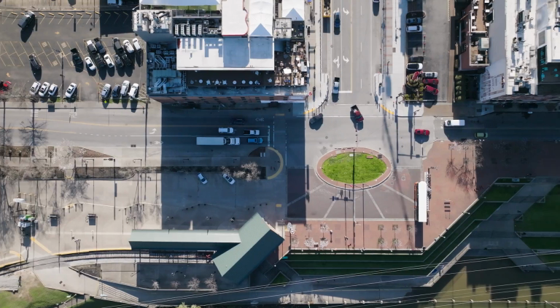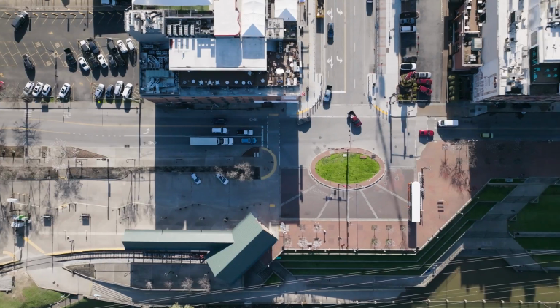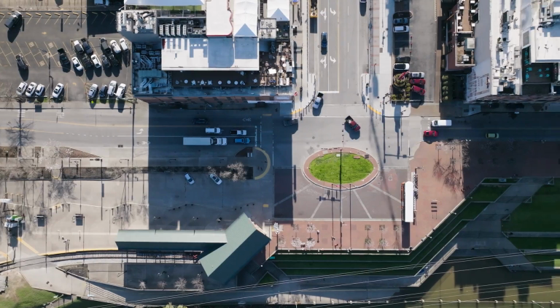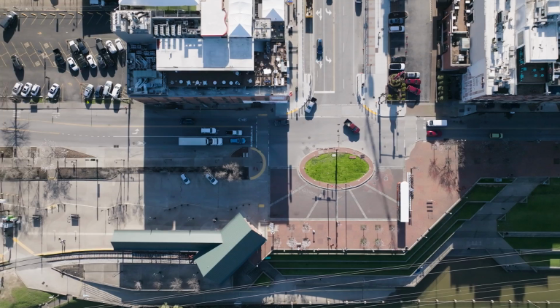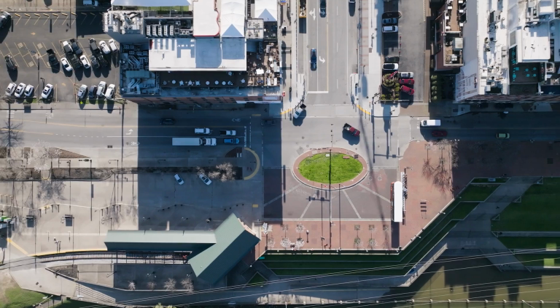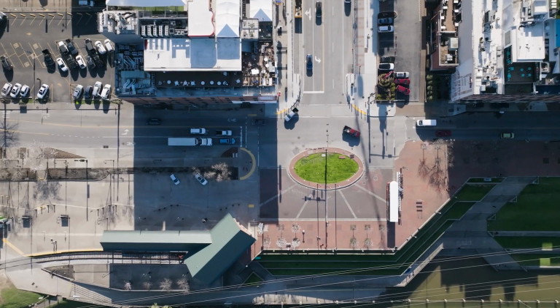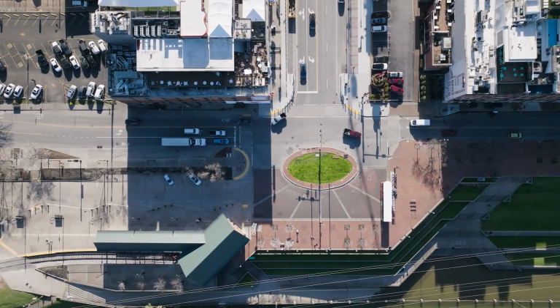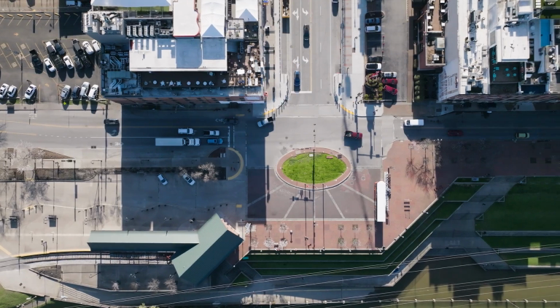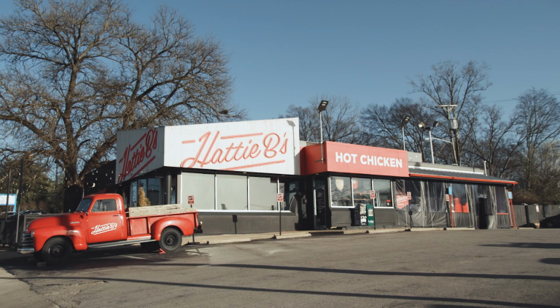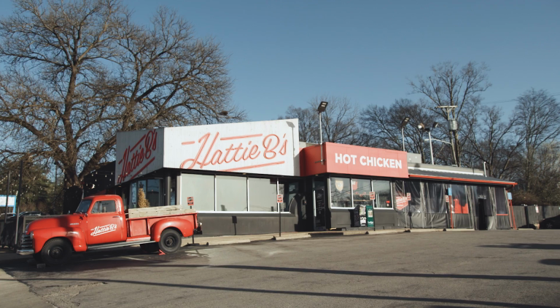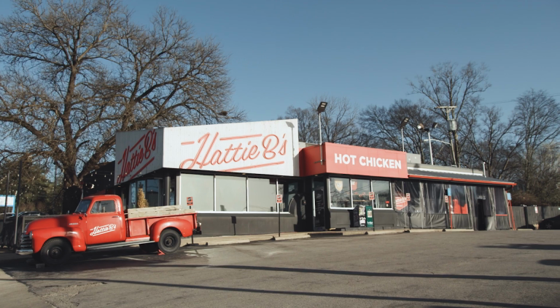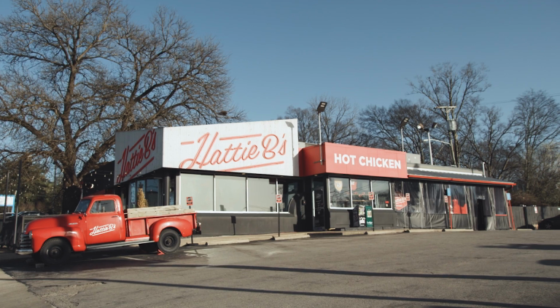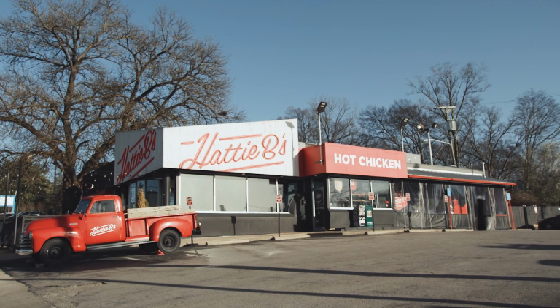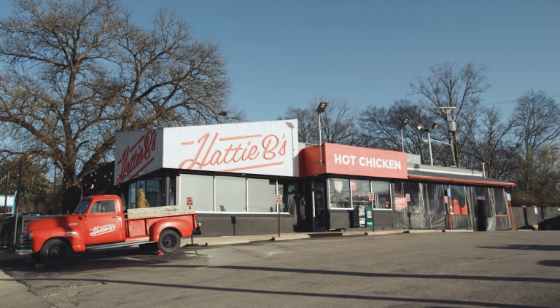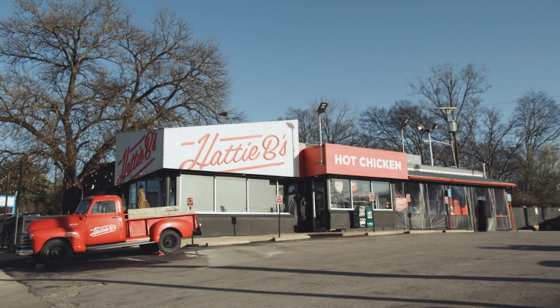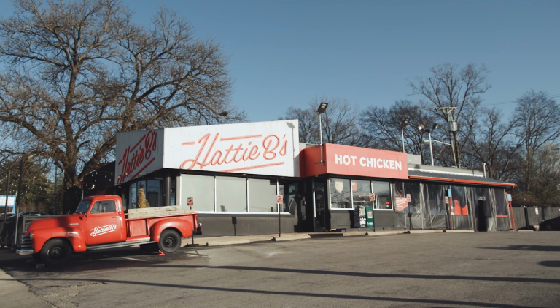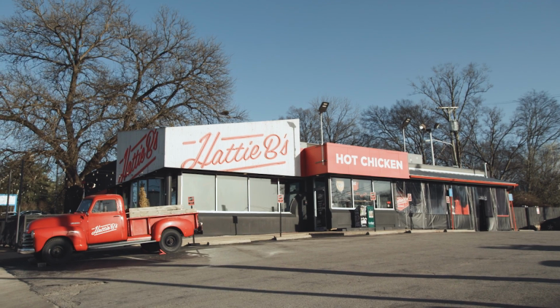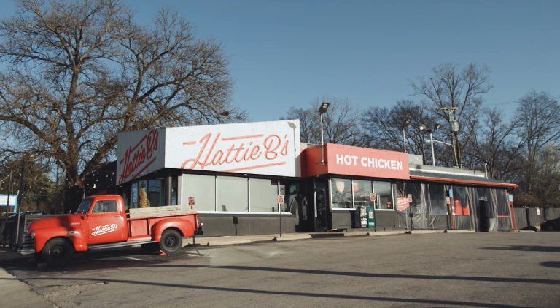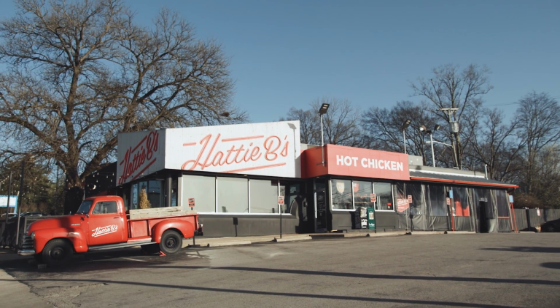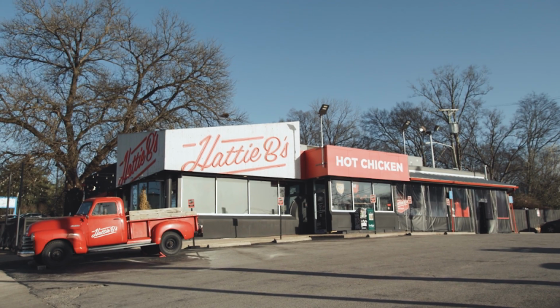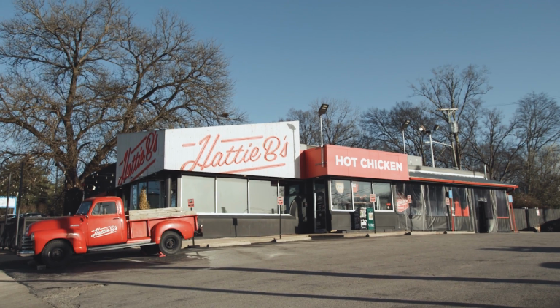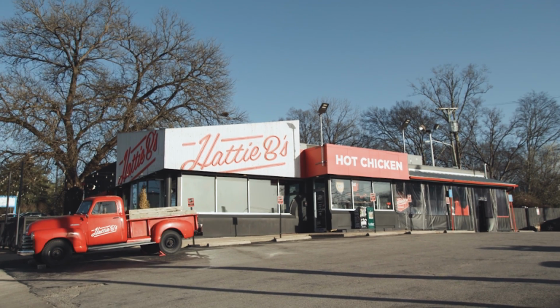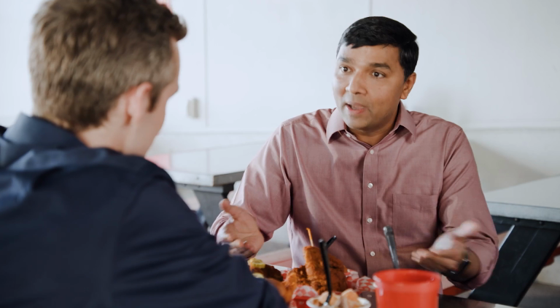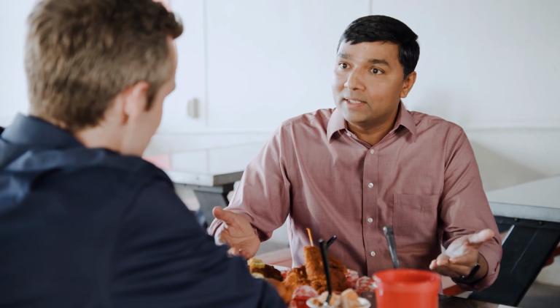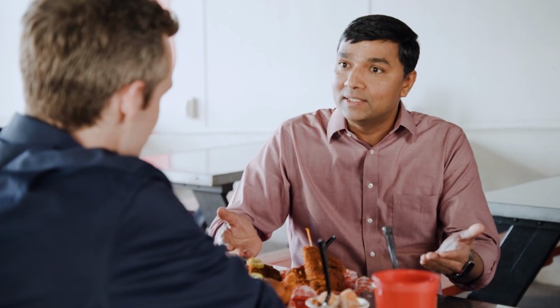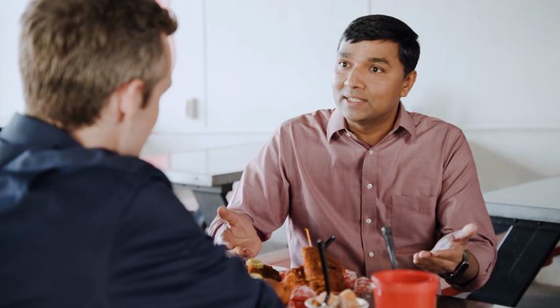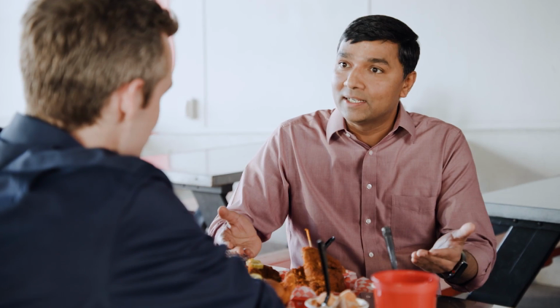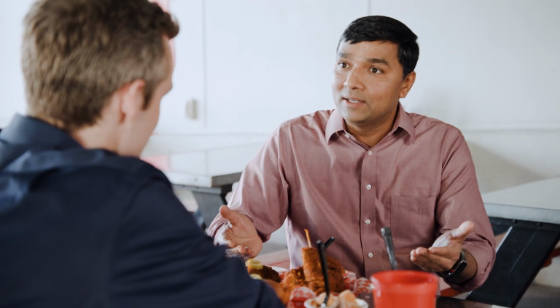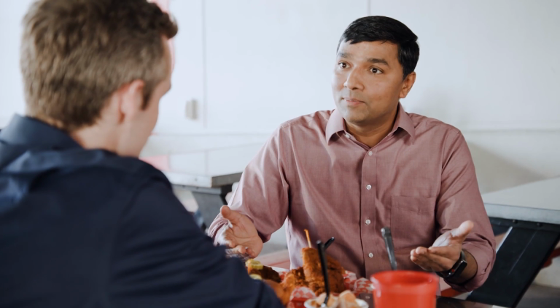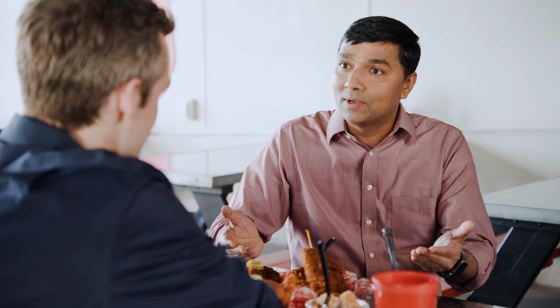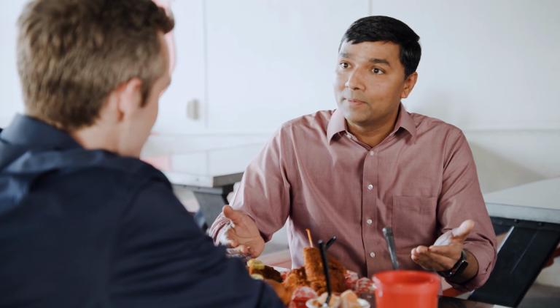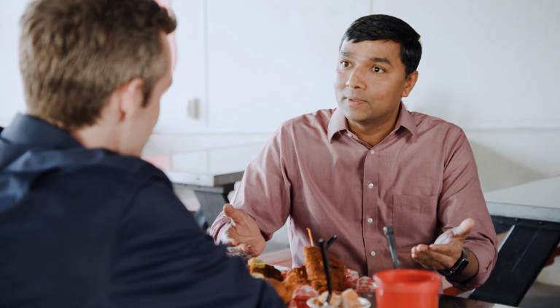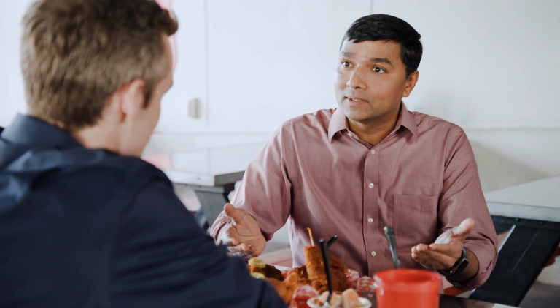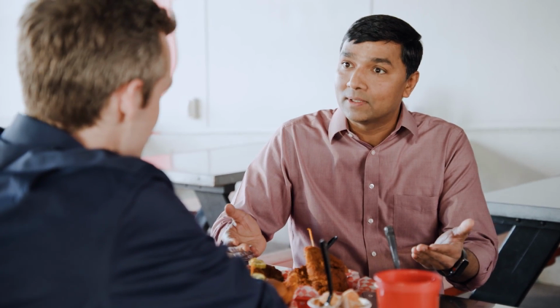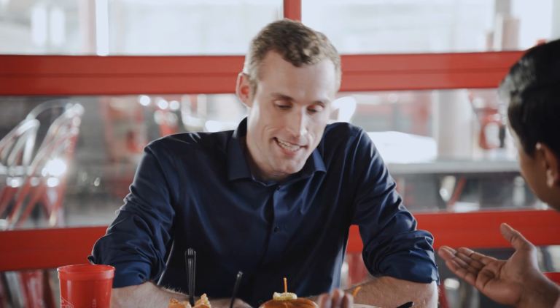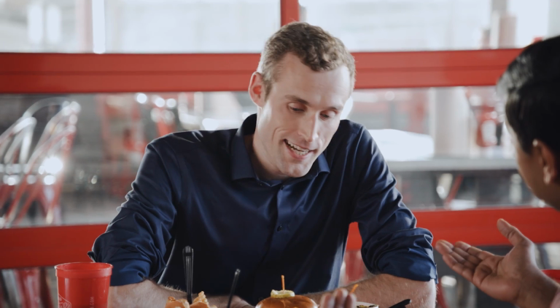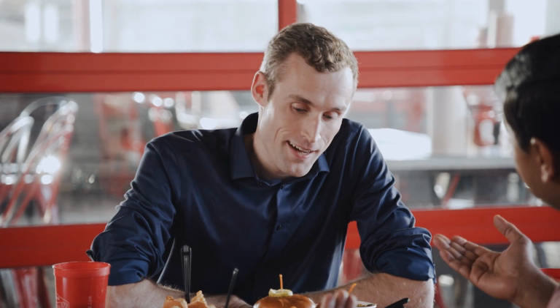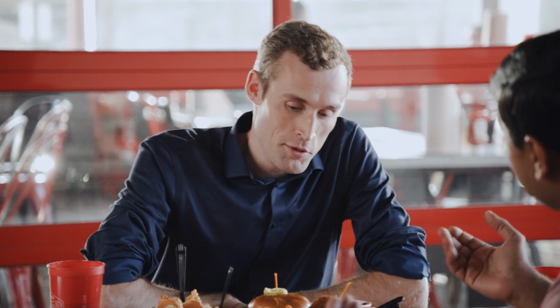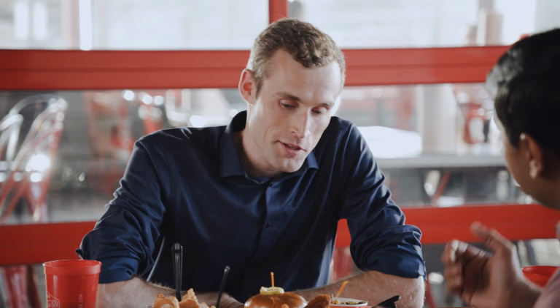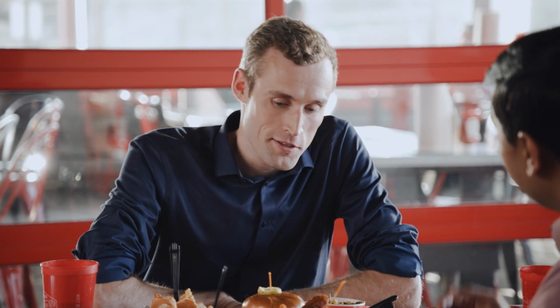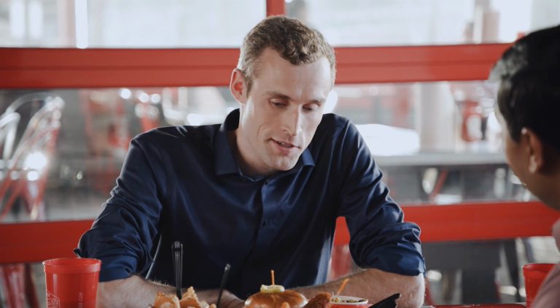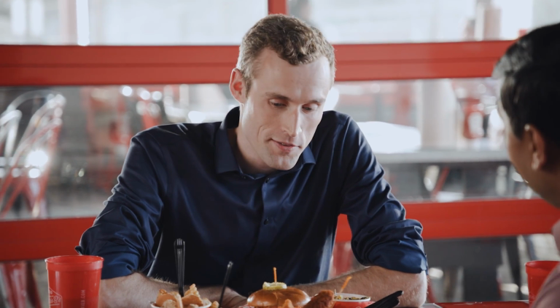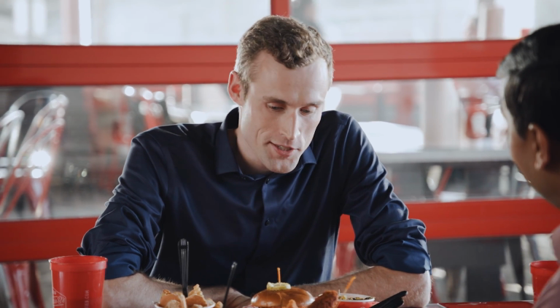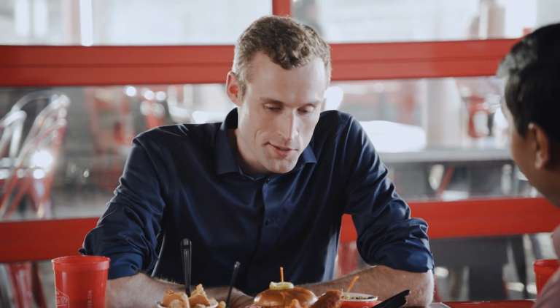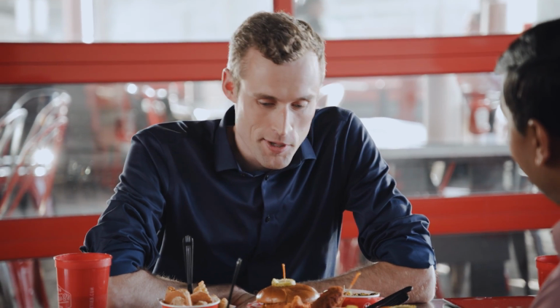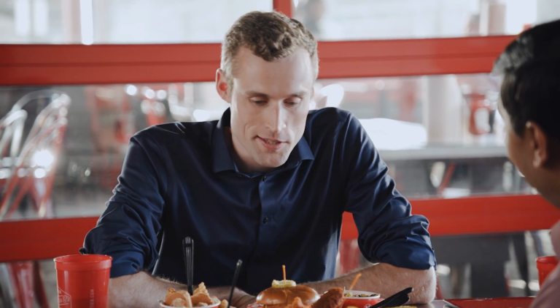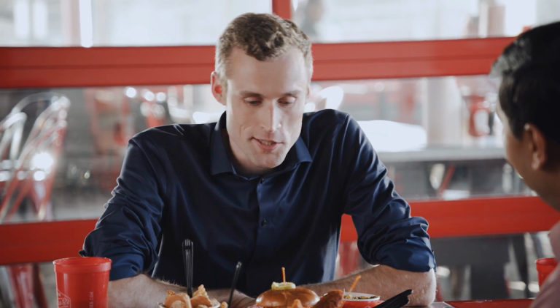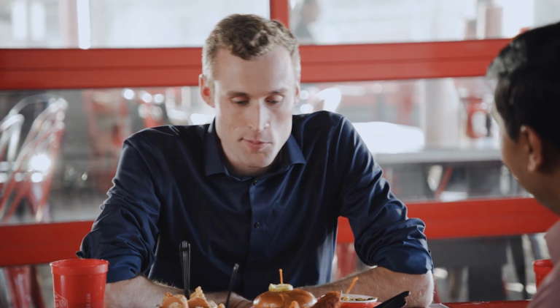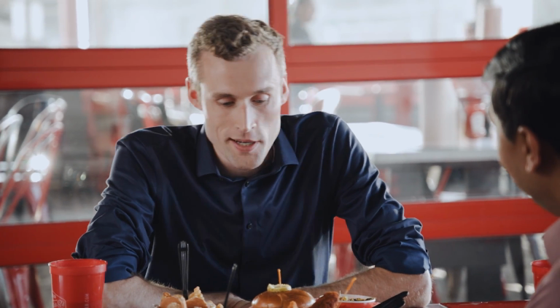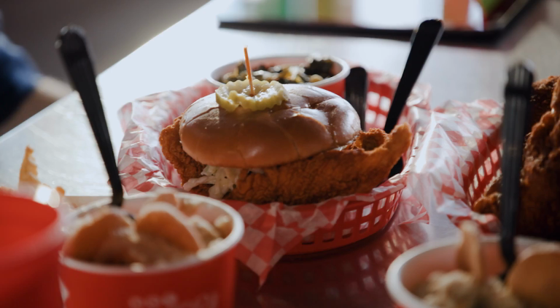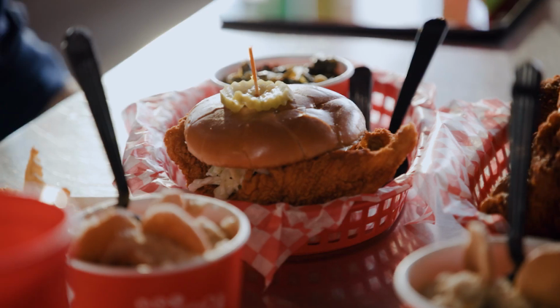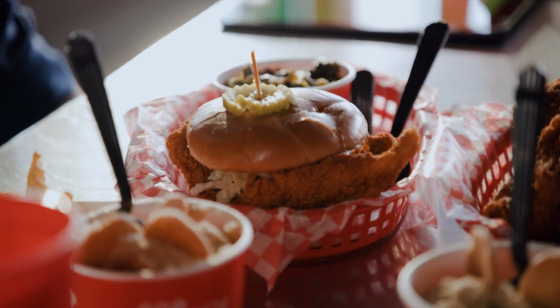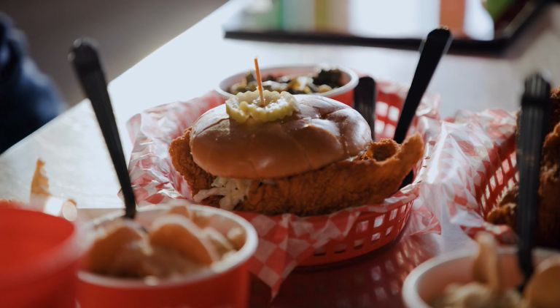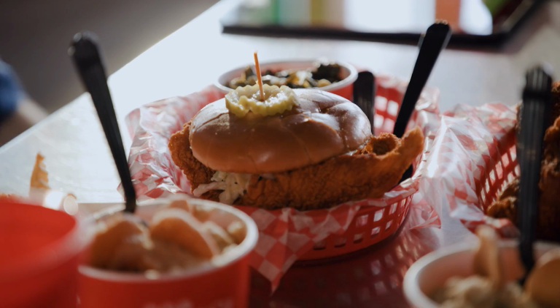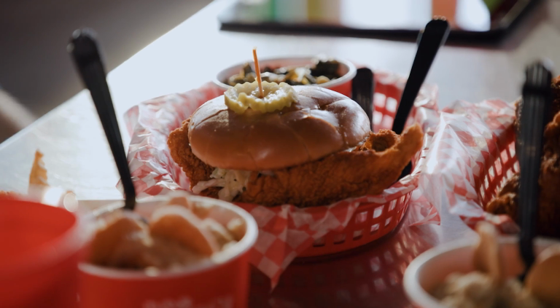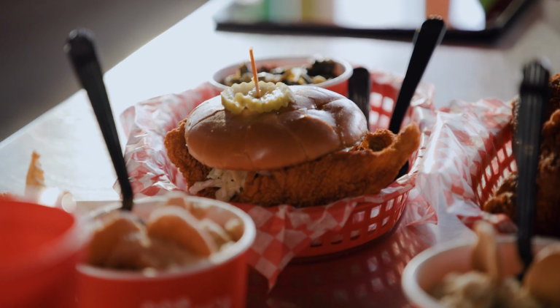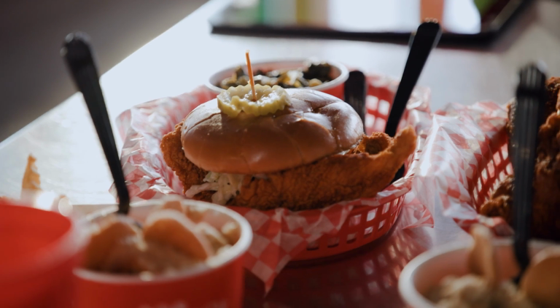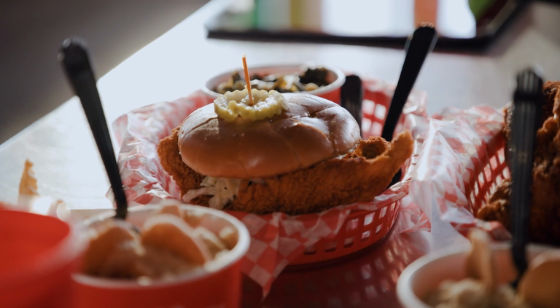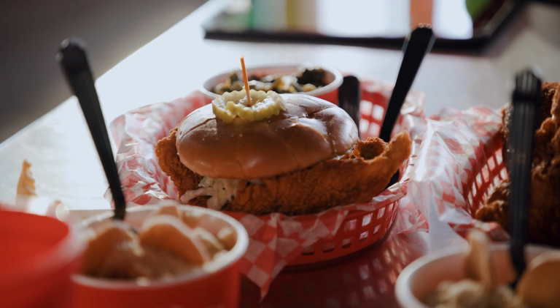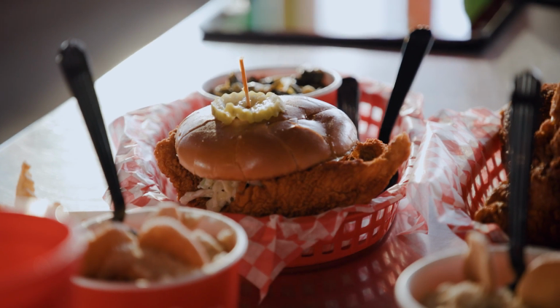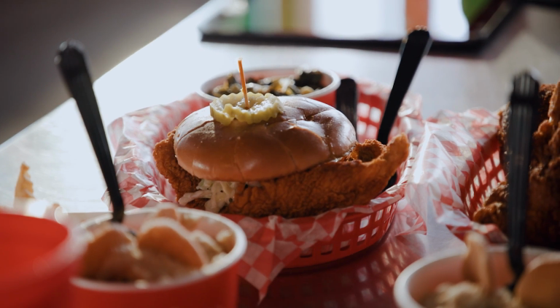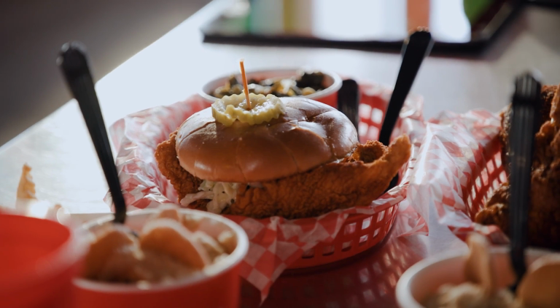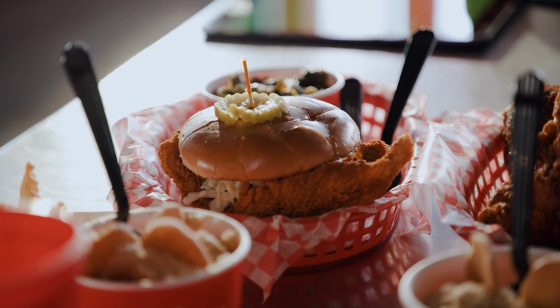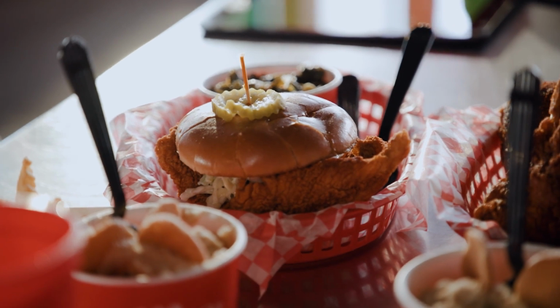Finally we are here in Nashville, and we have spicy chicken in front of us. I'm a little nervous about the spice, but I'm willing to try it.